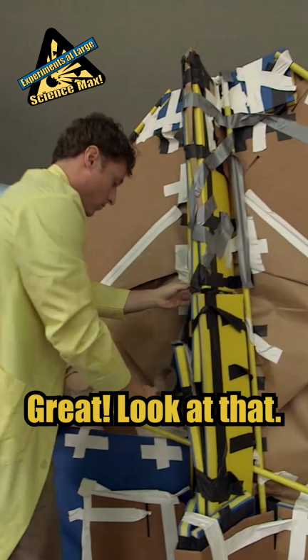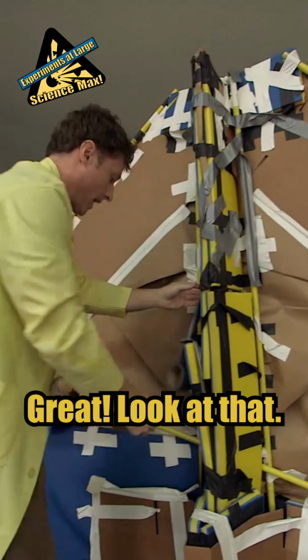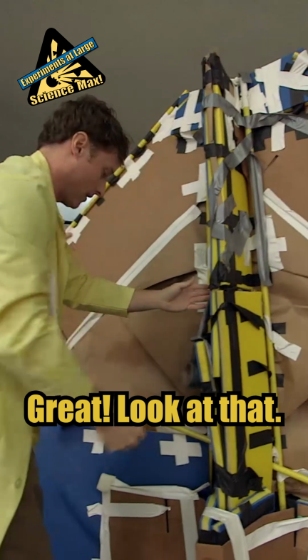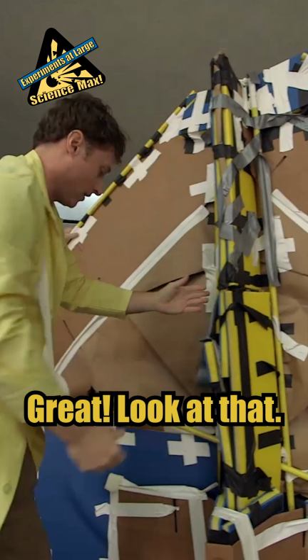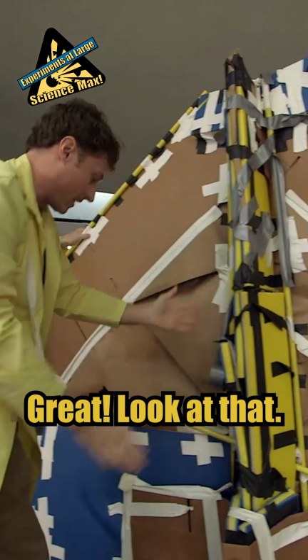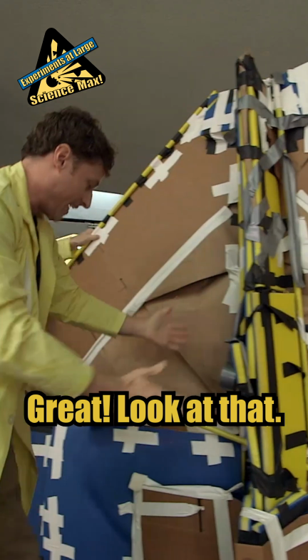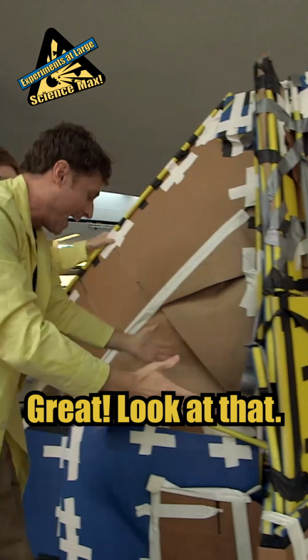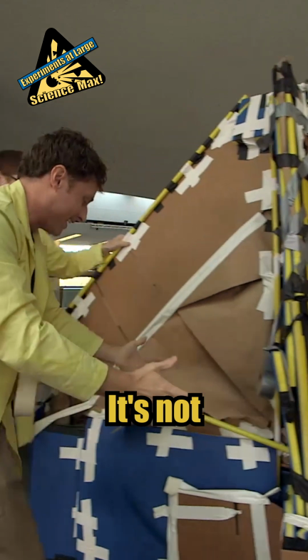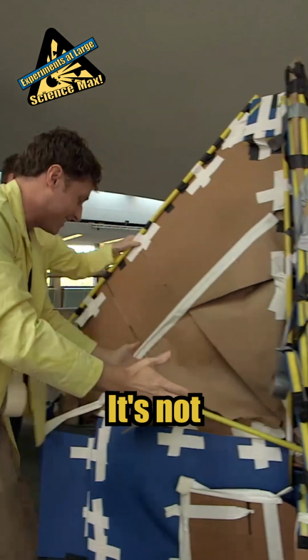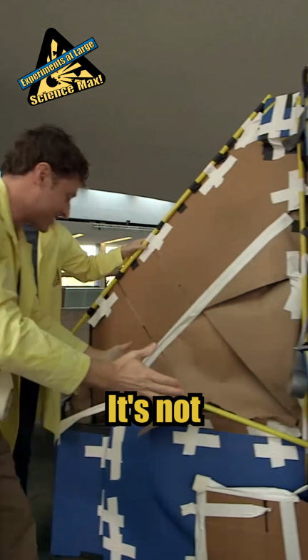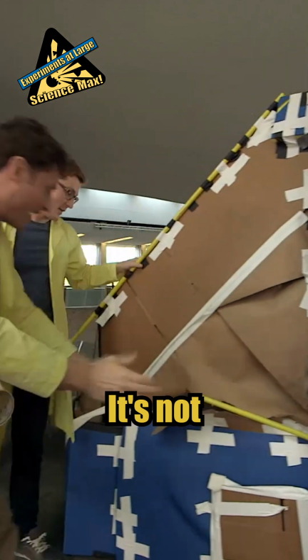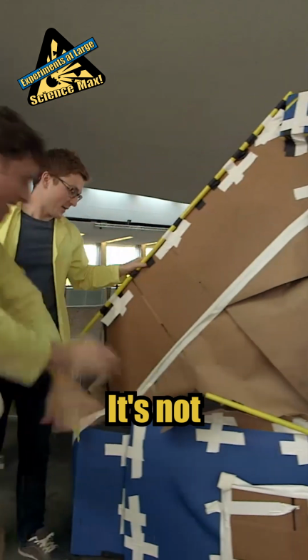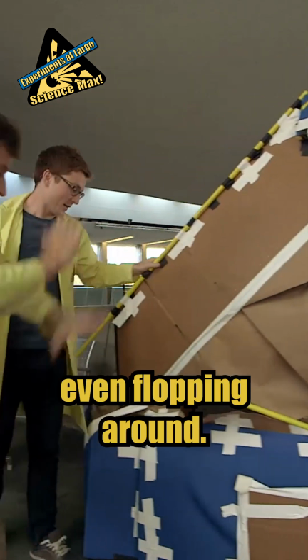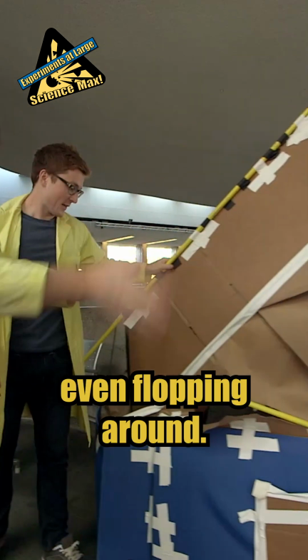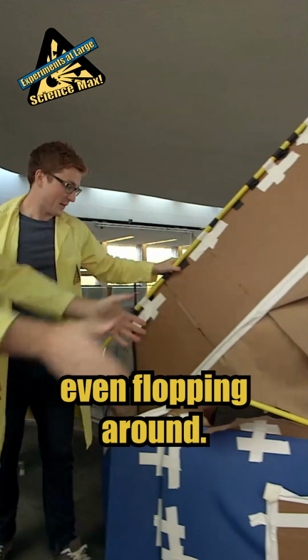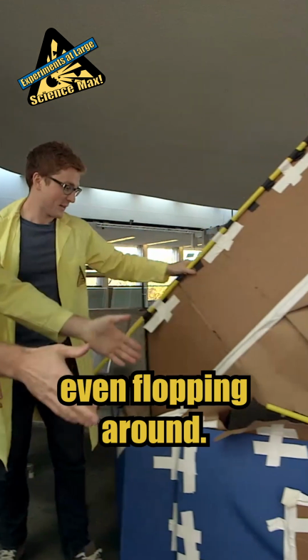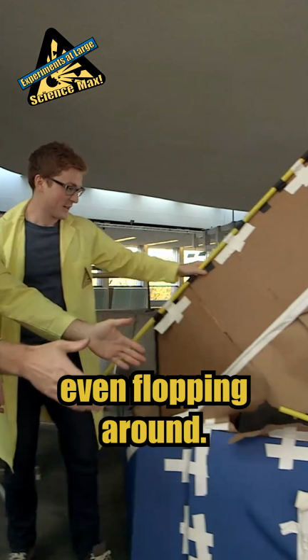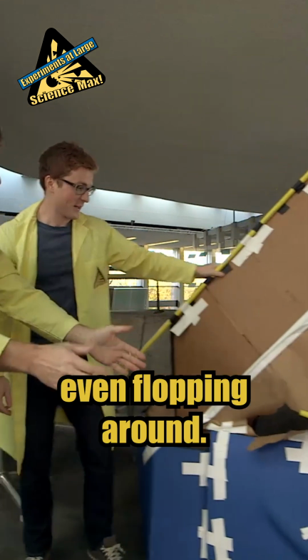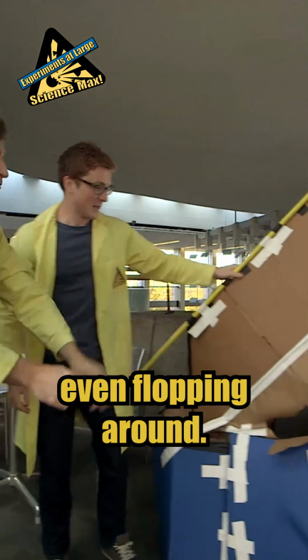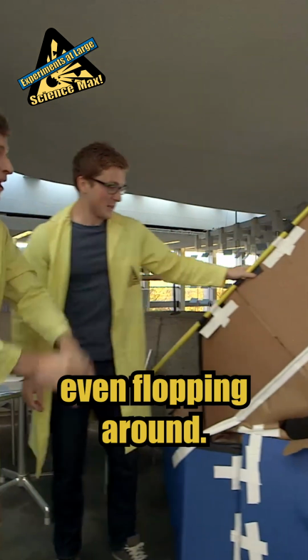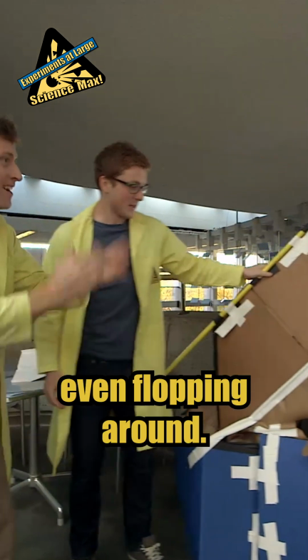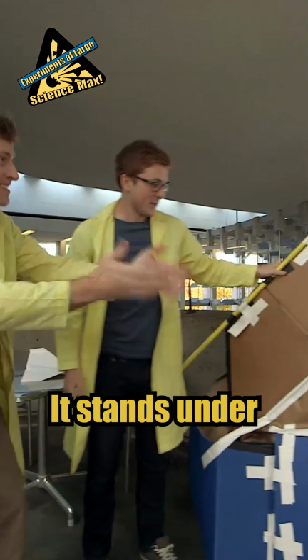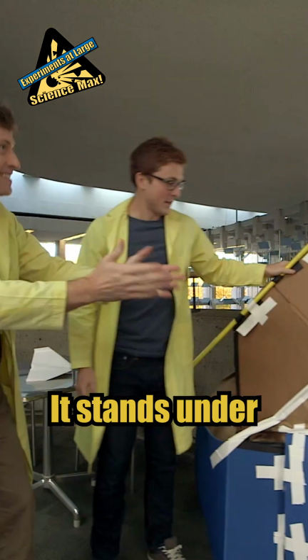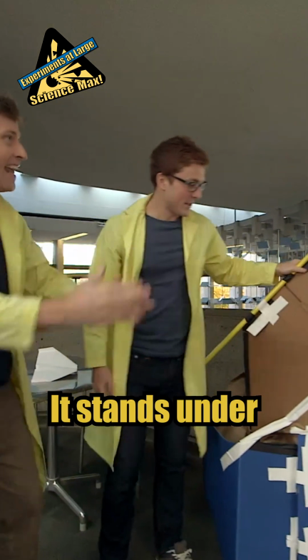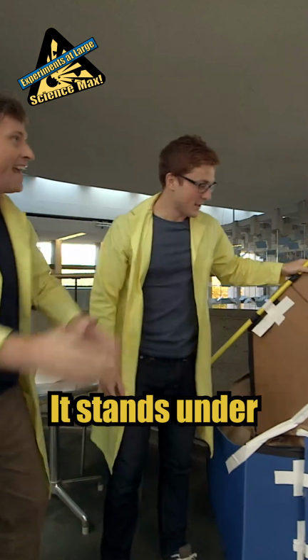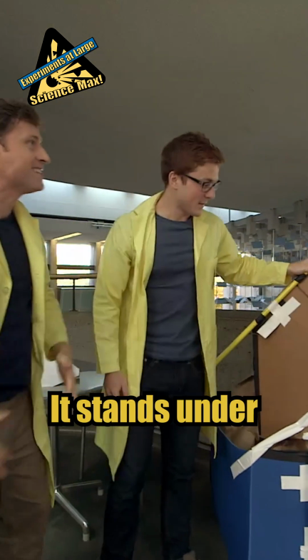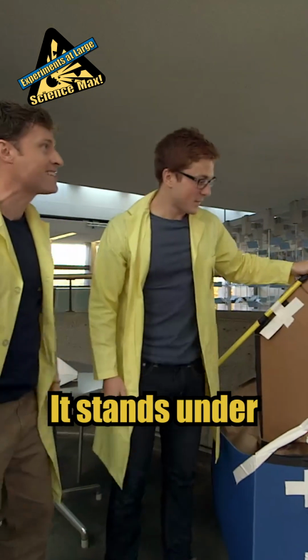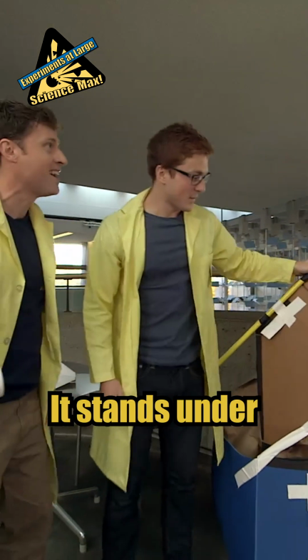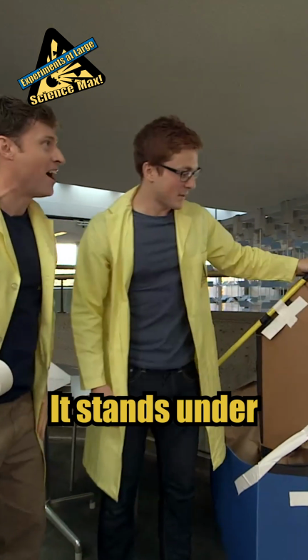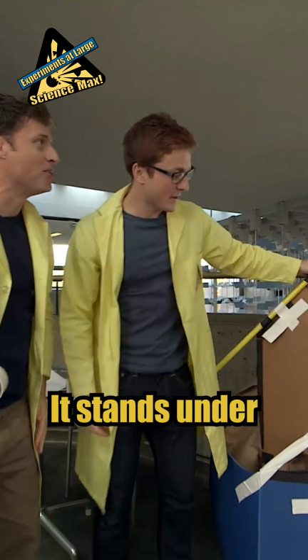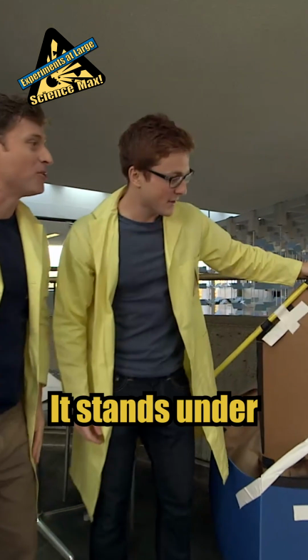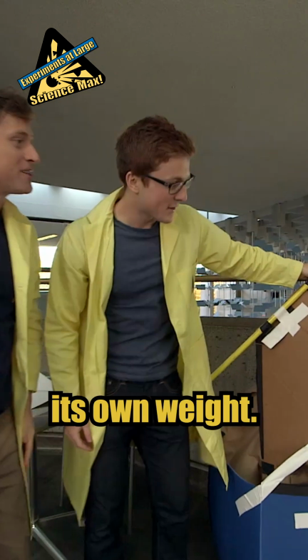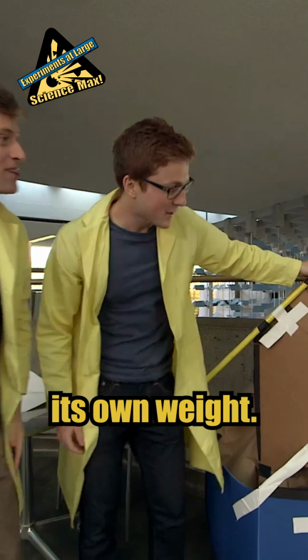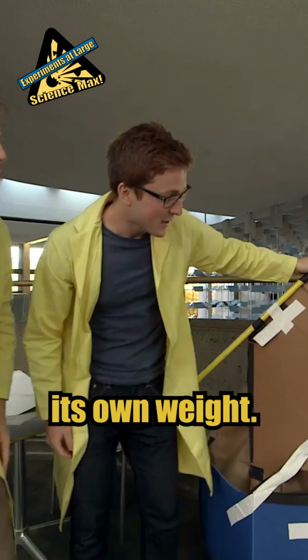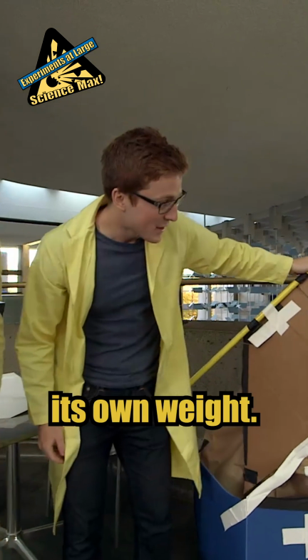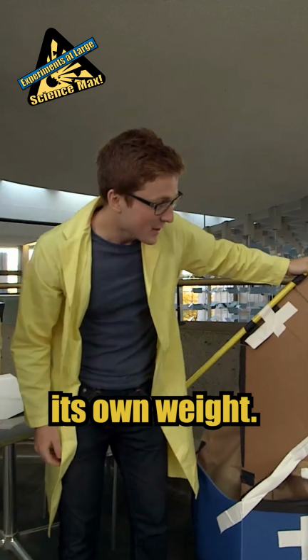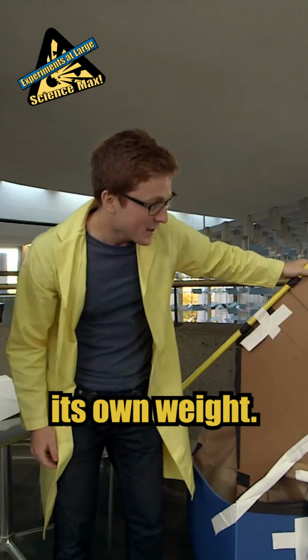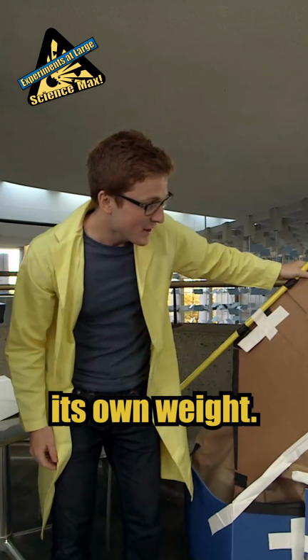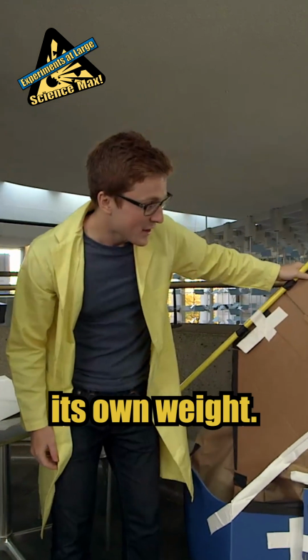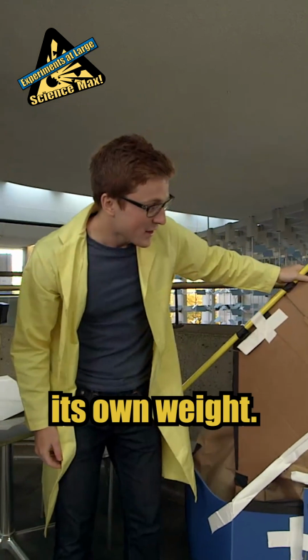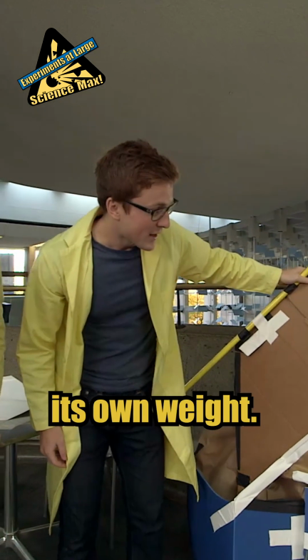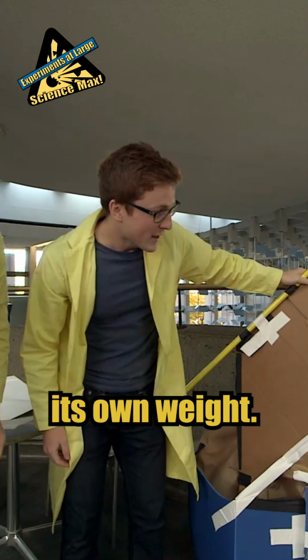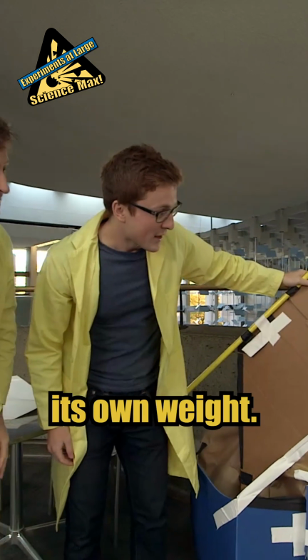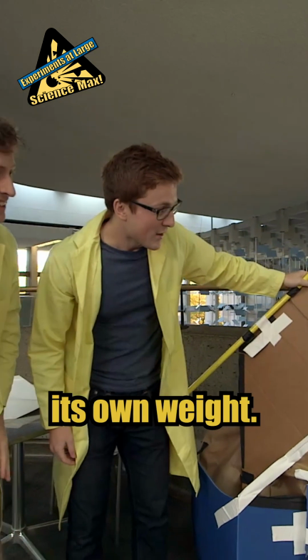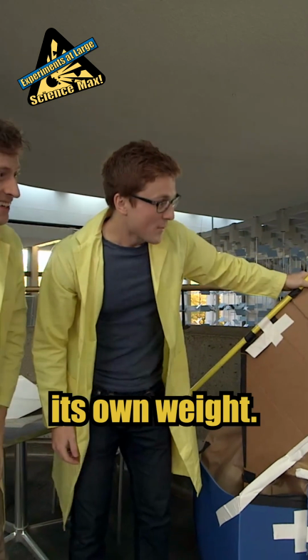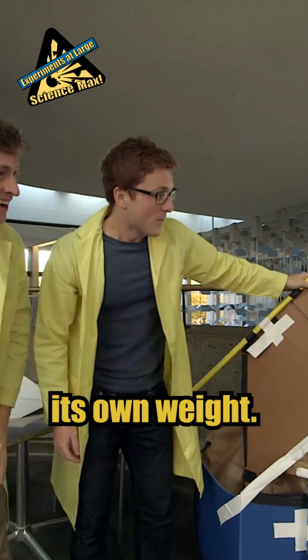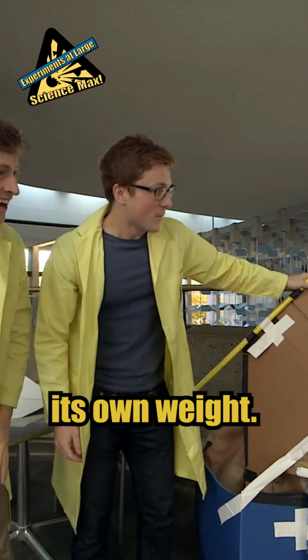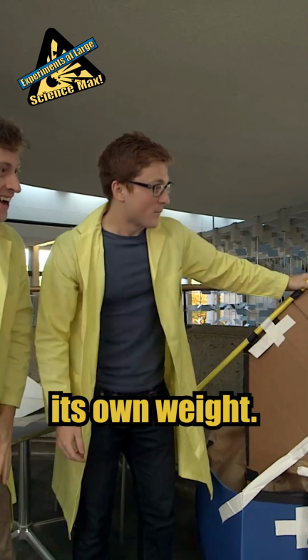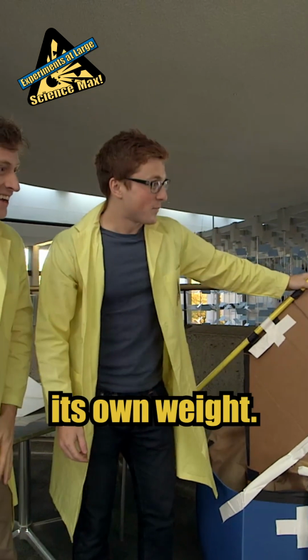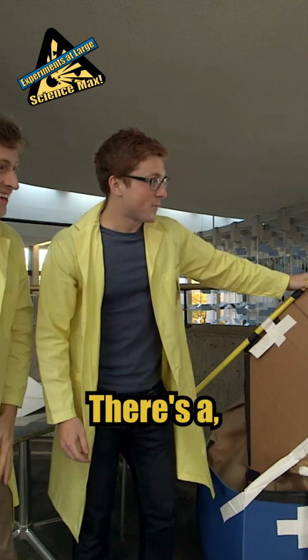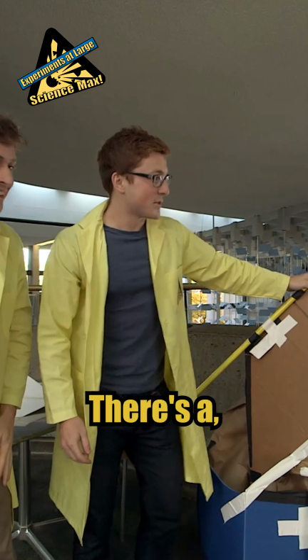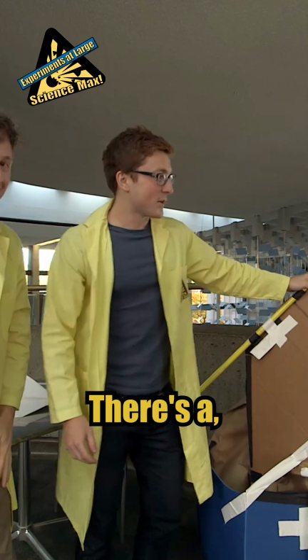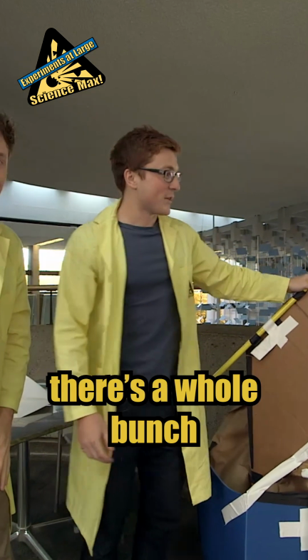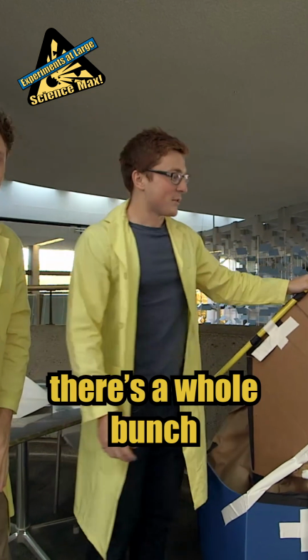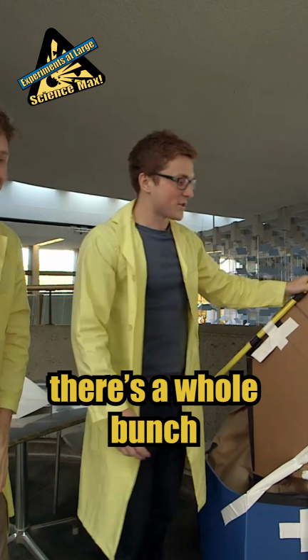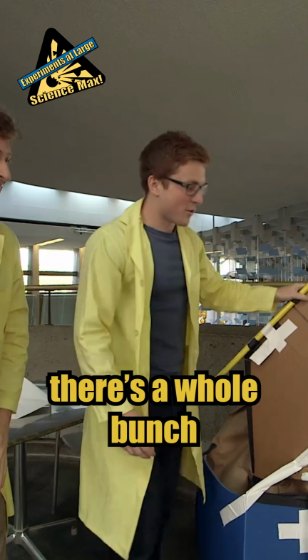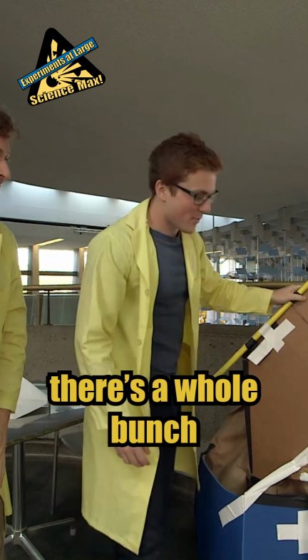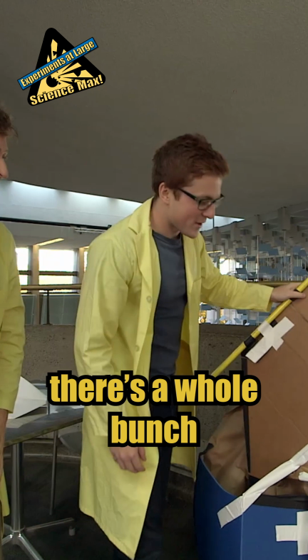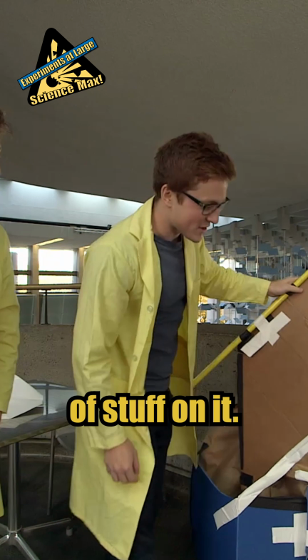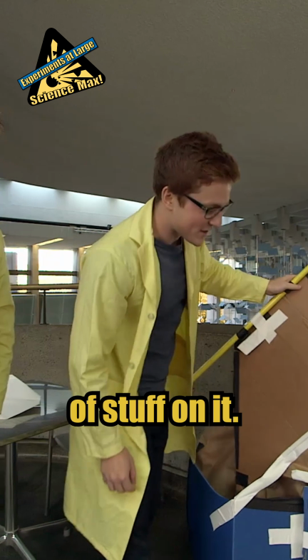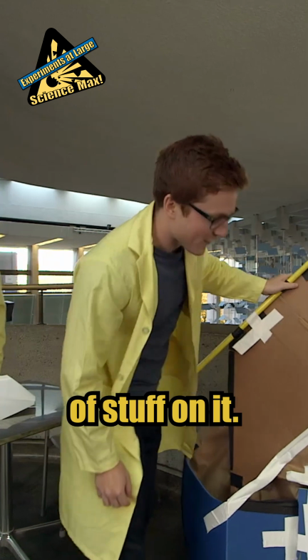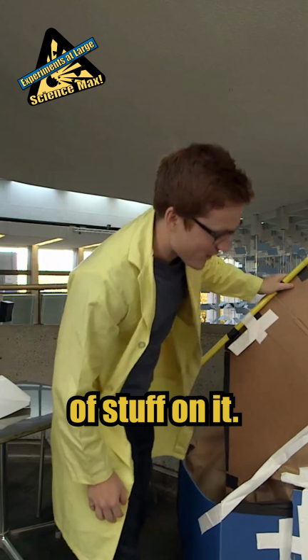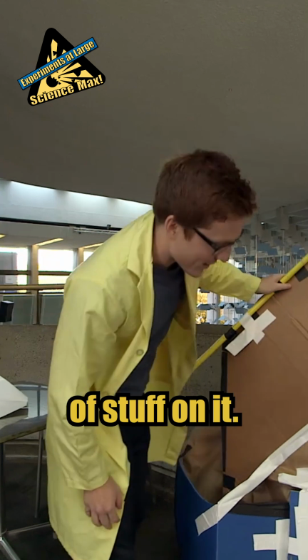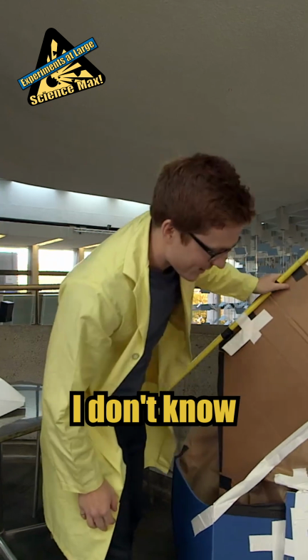Great, look at that. It's not even flopping around — it stands under its own weight. There's a whole bunch of stuff on it.